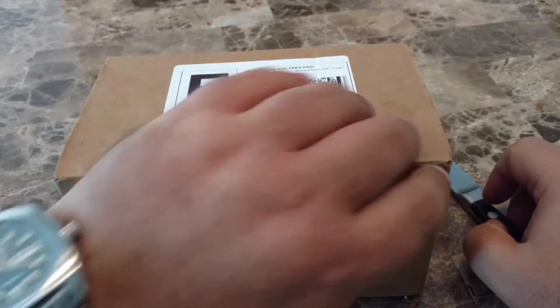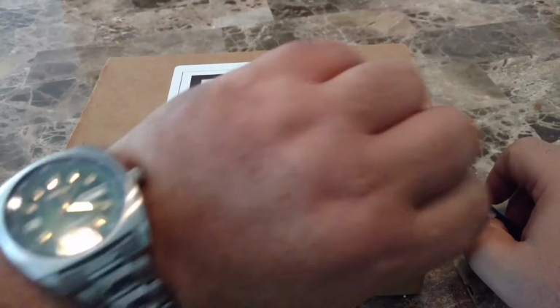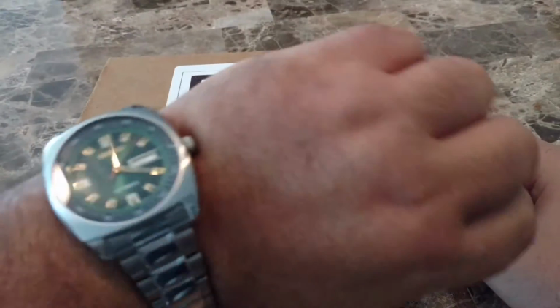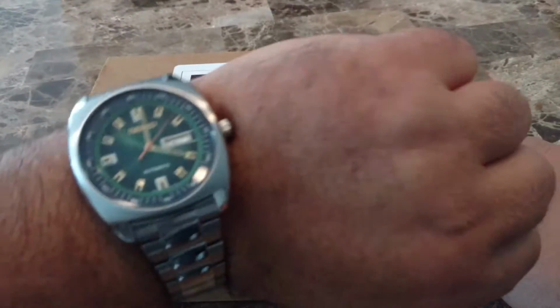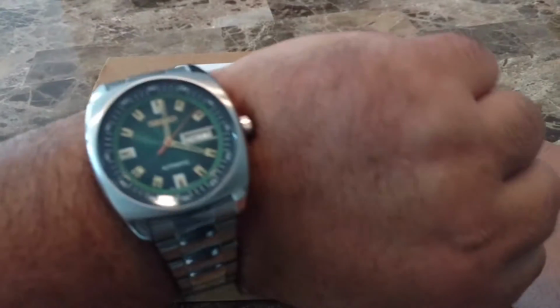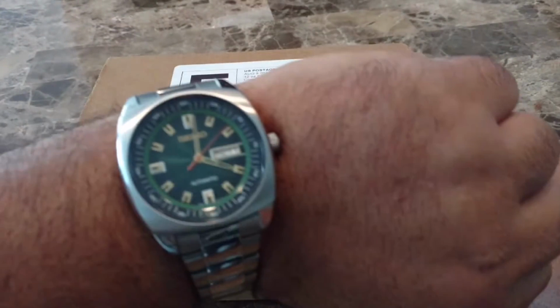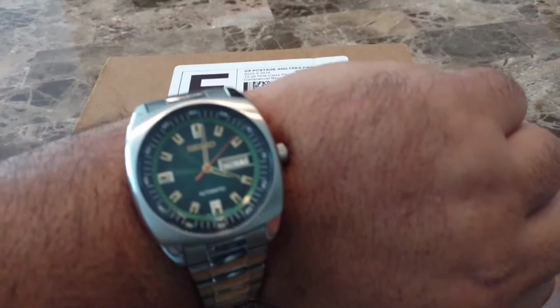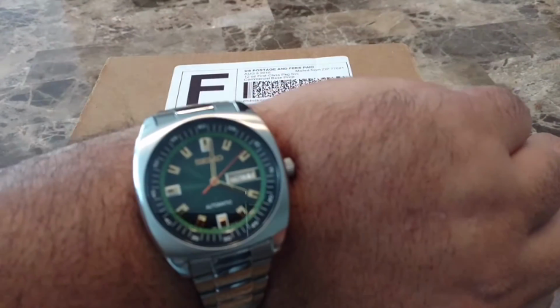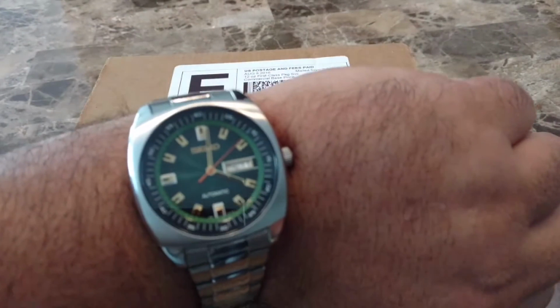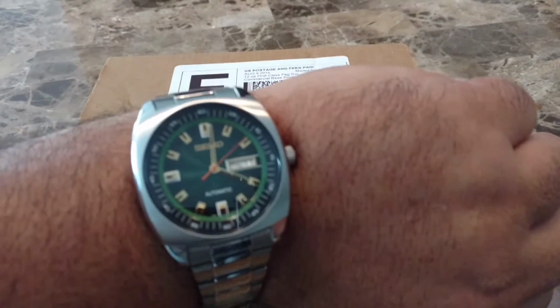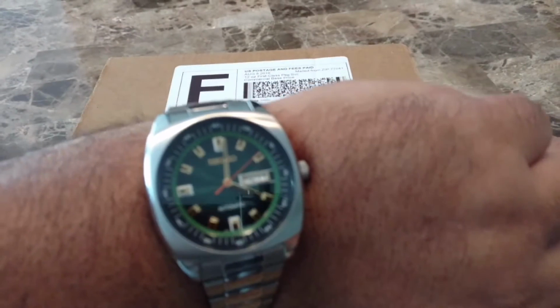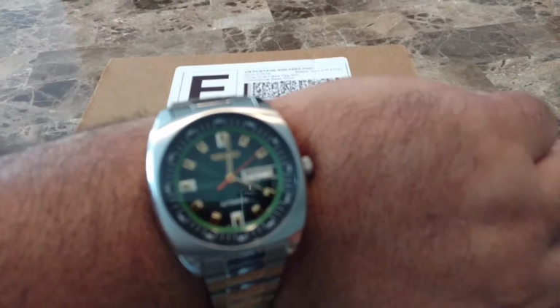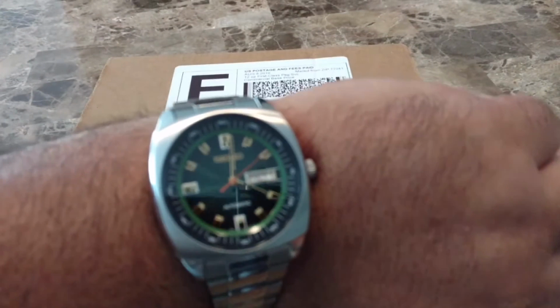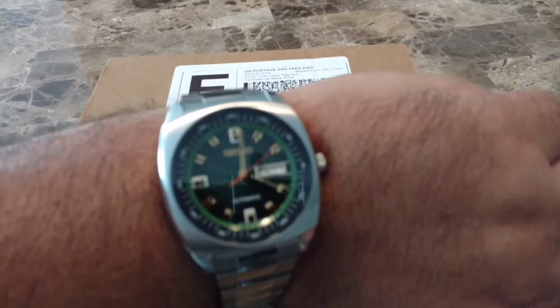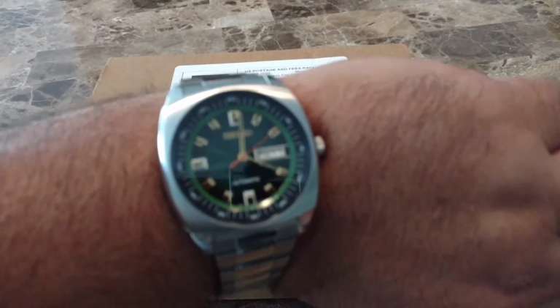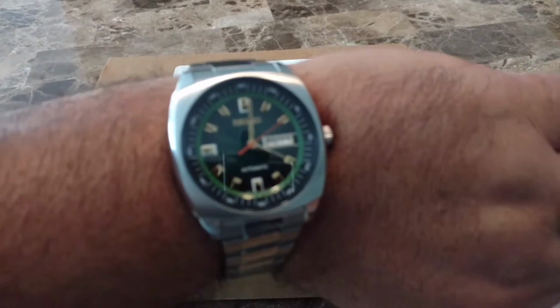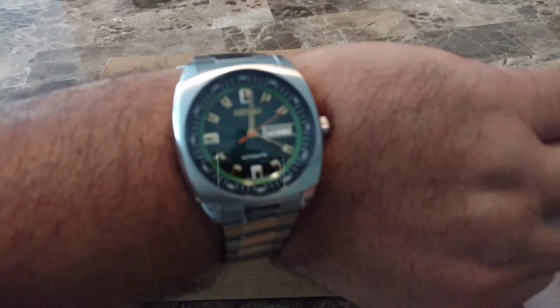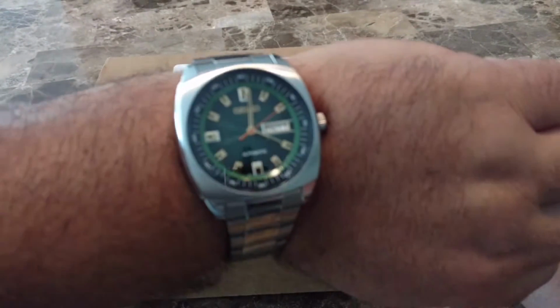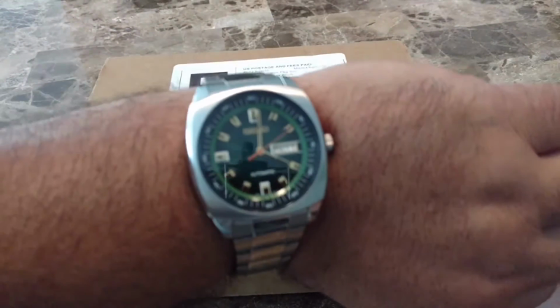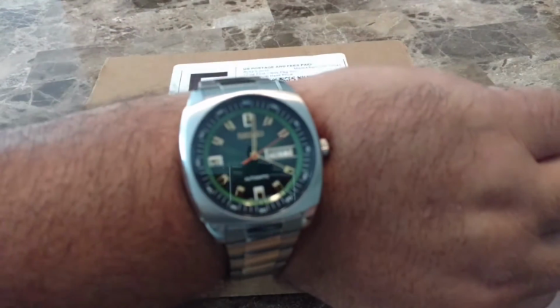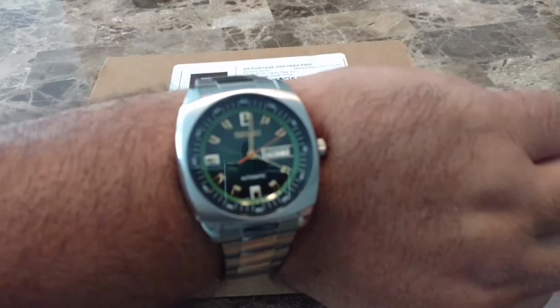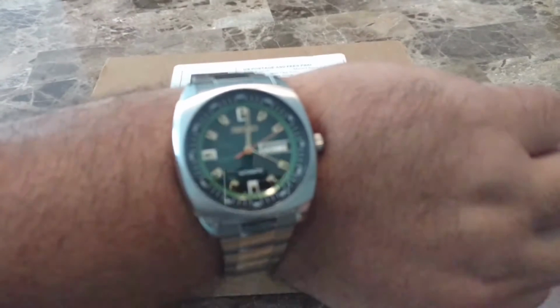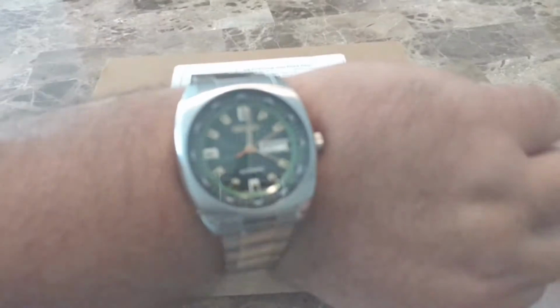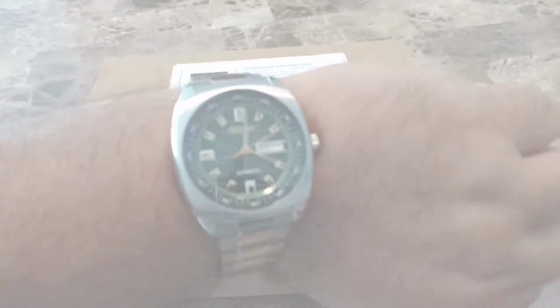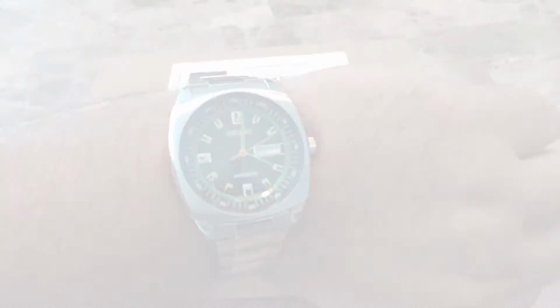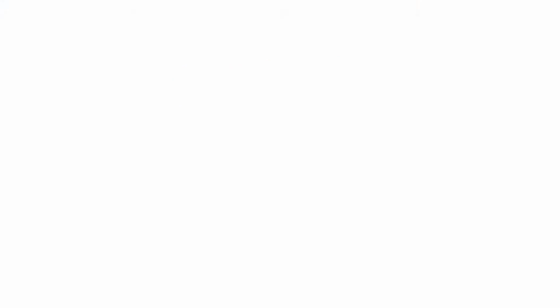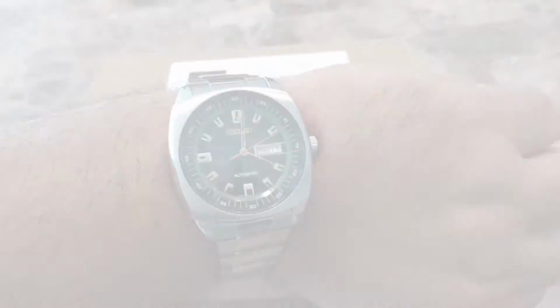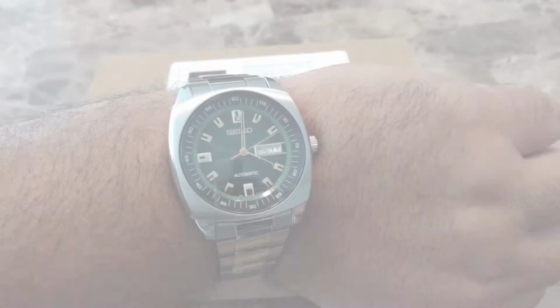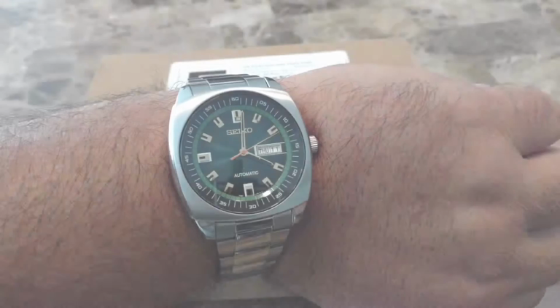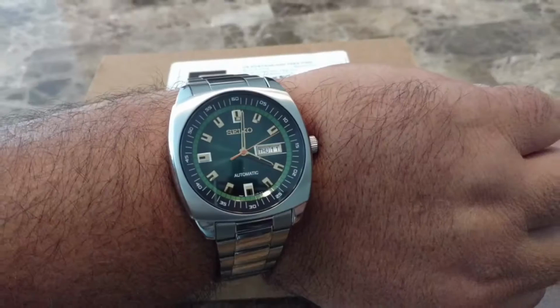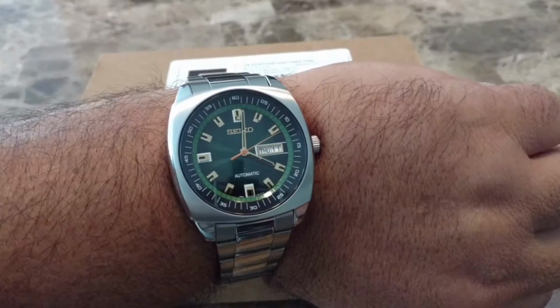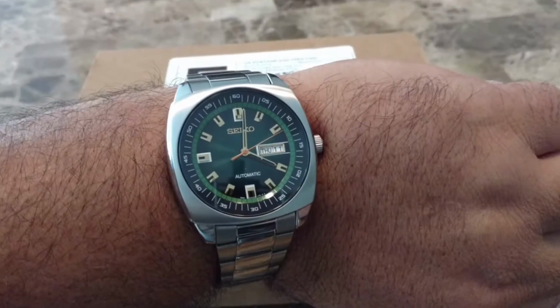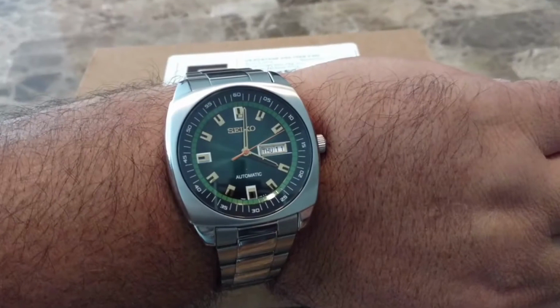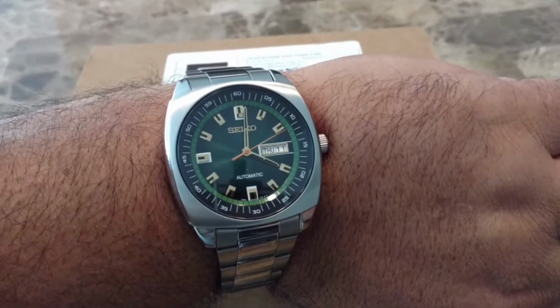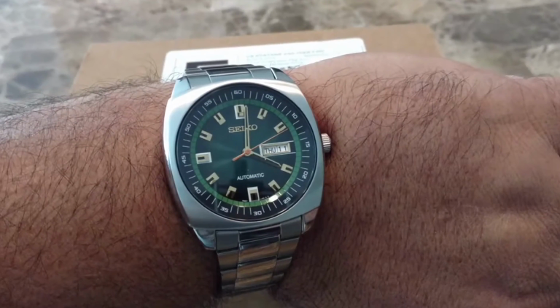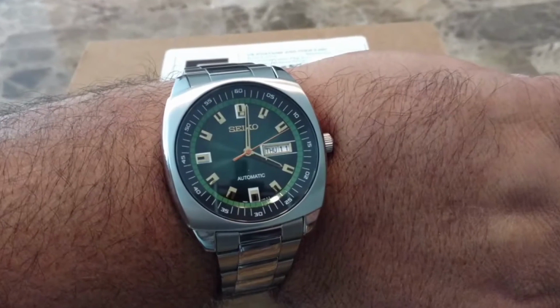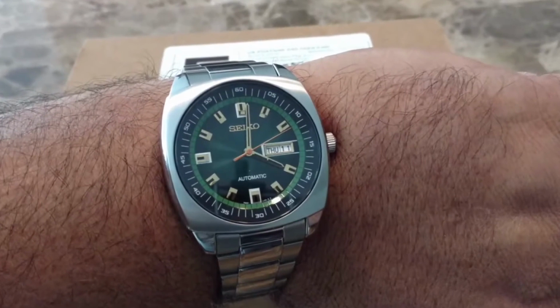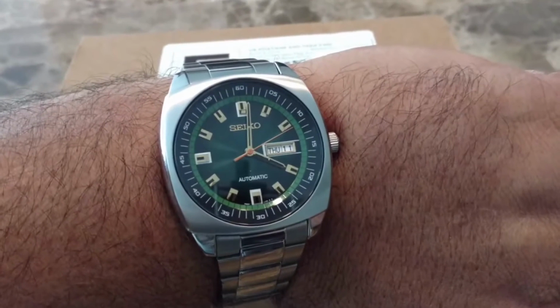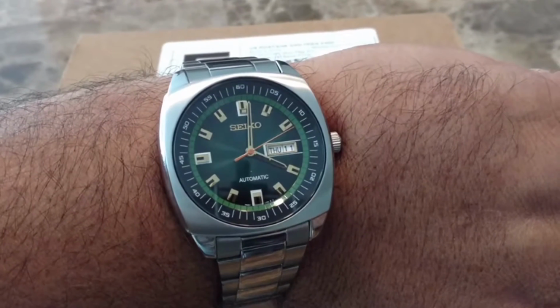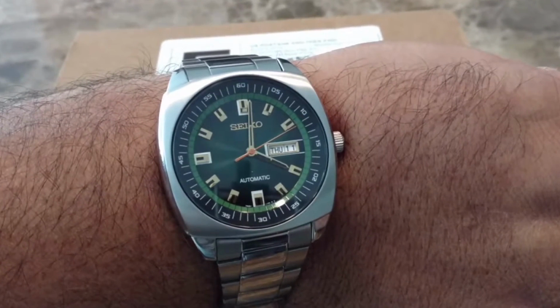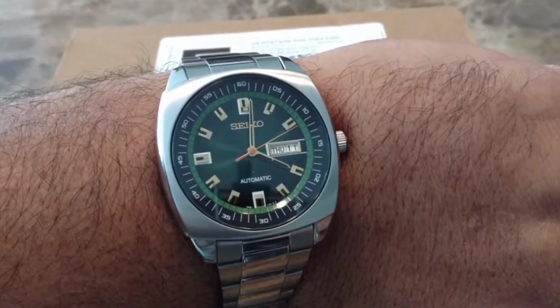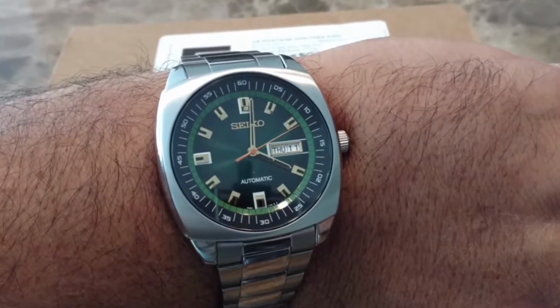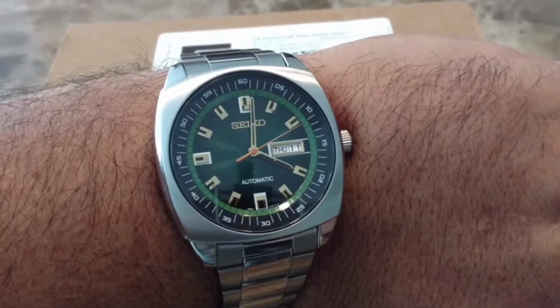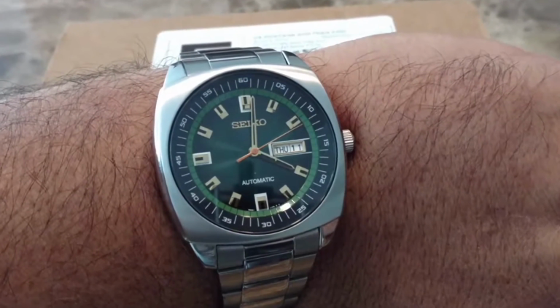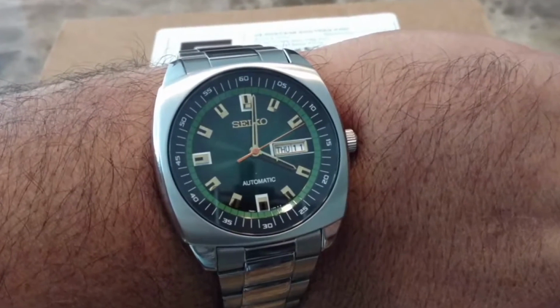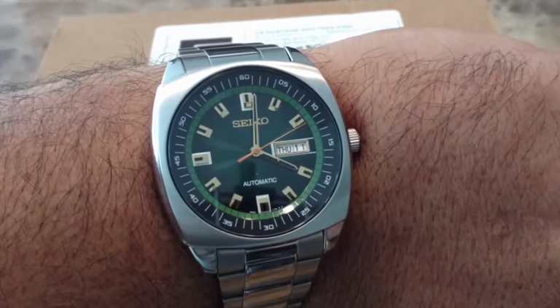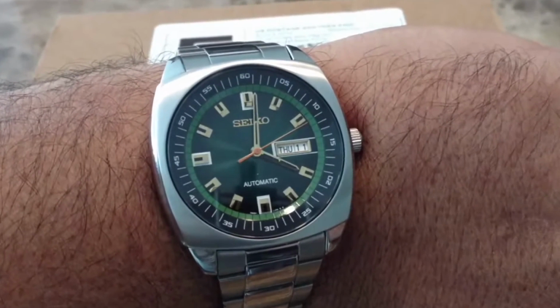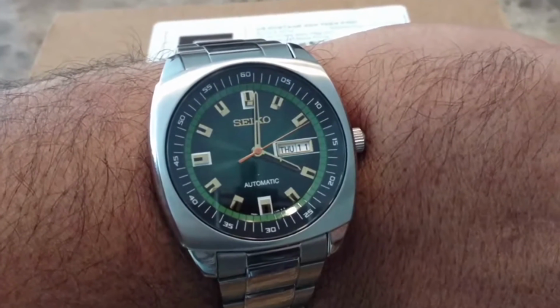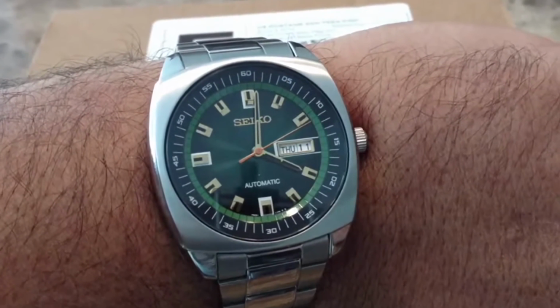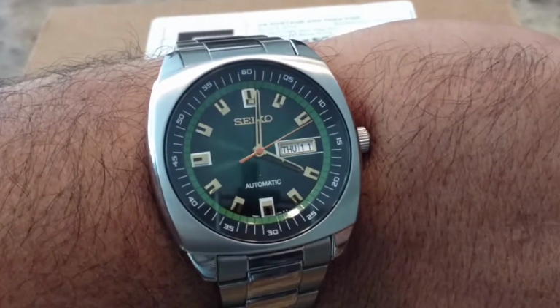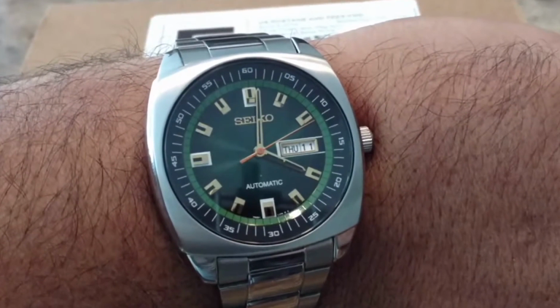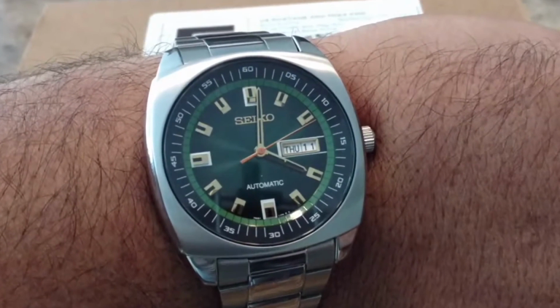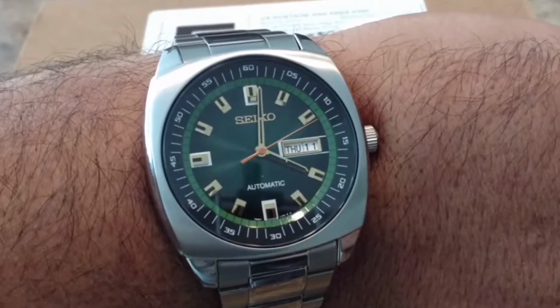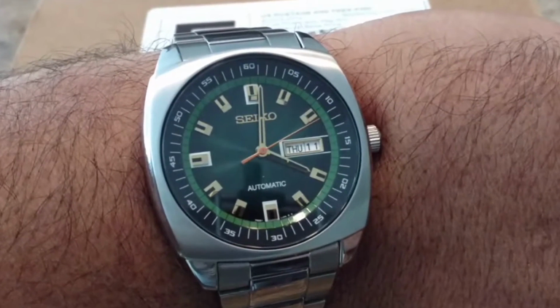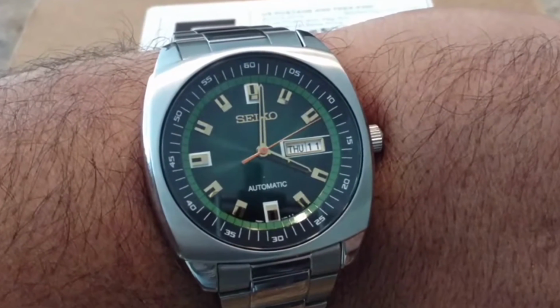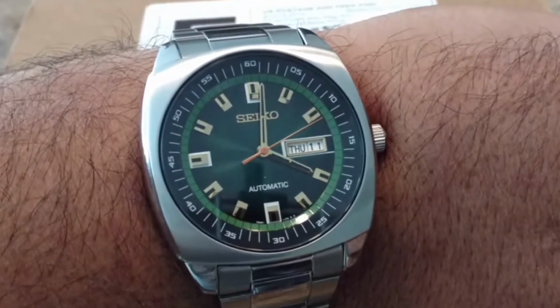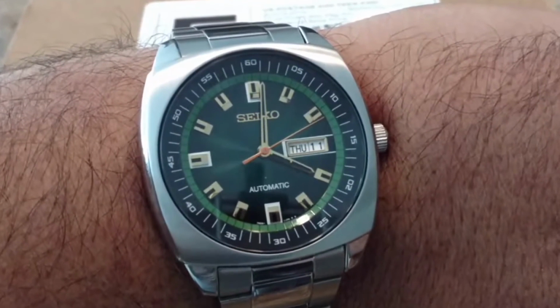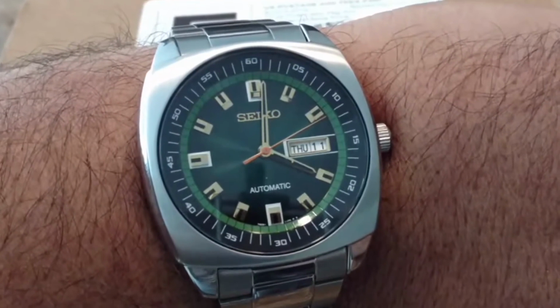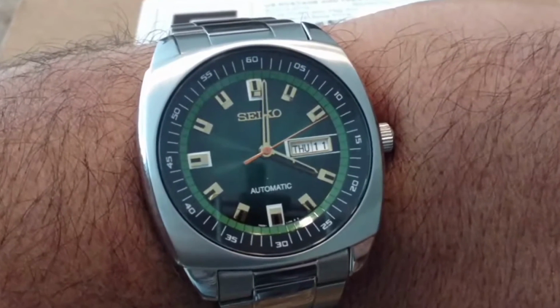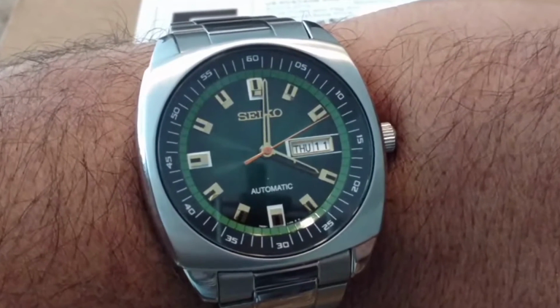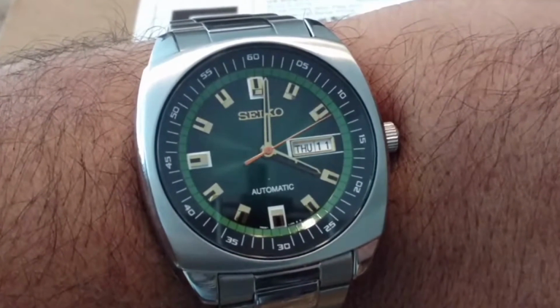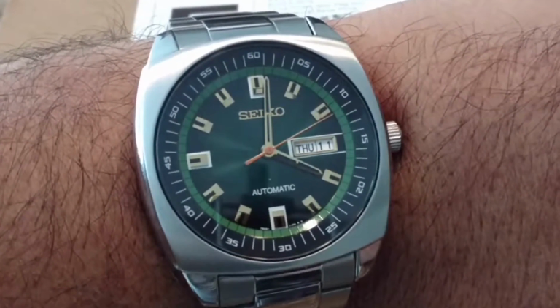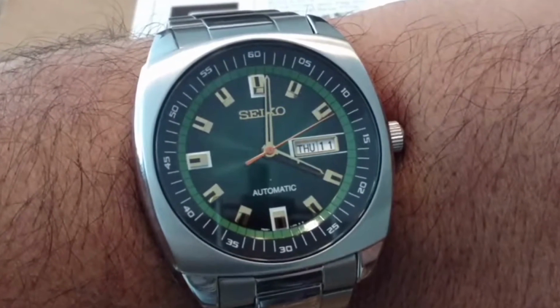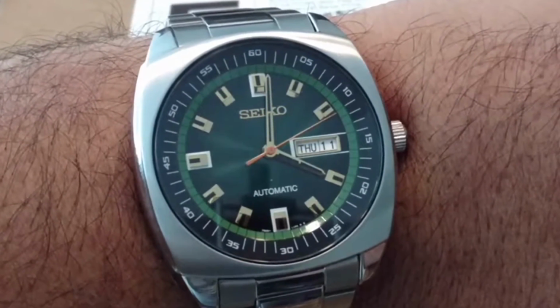Wrist watch check — I'm wearing my Seiko ReCraft with the green and gold dial. Anyhow, let's get this box open.